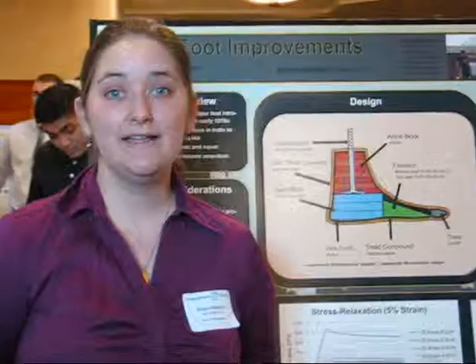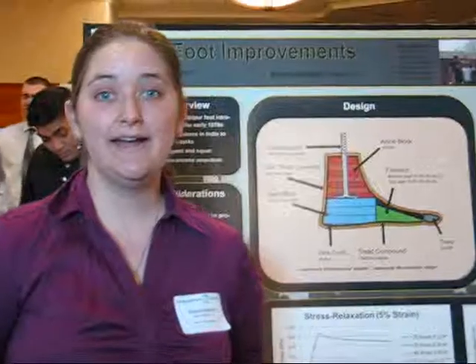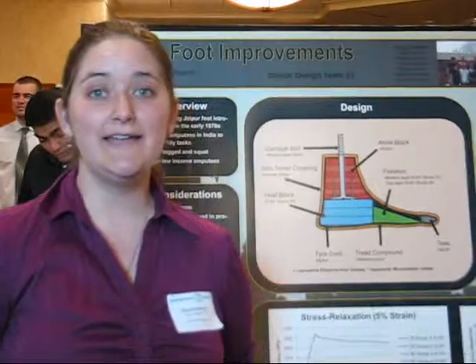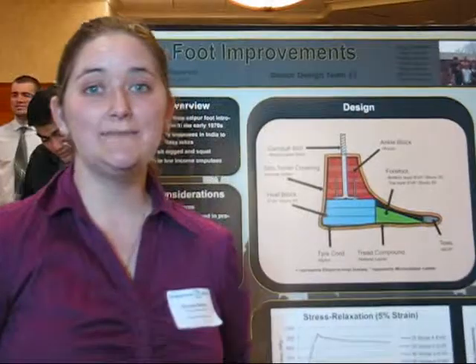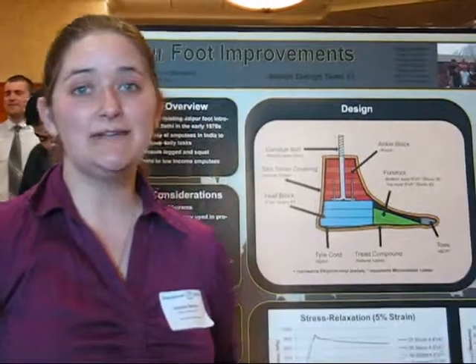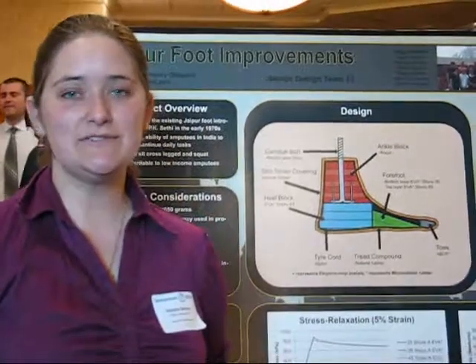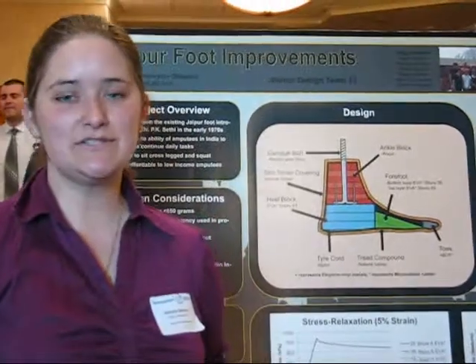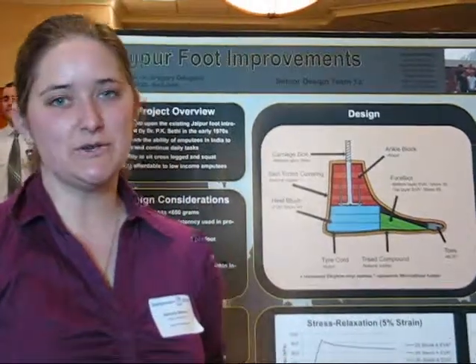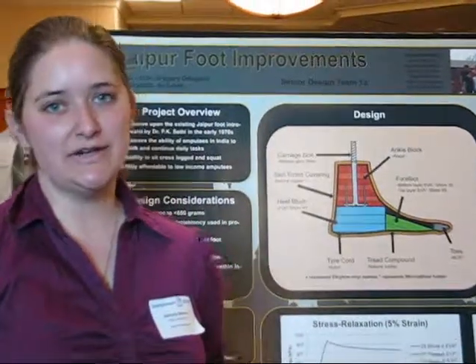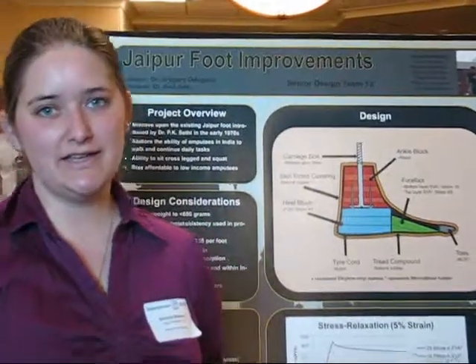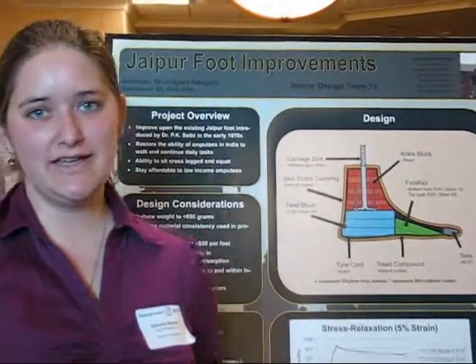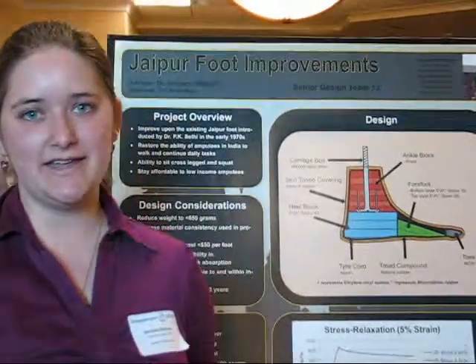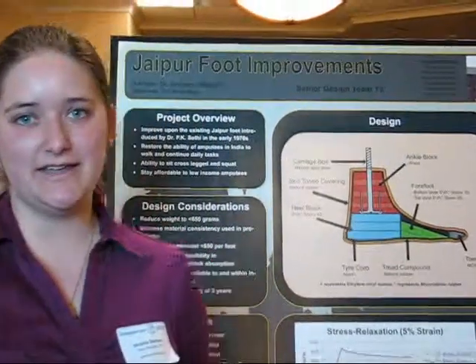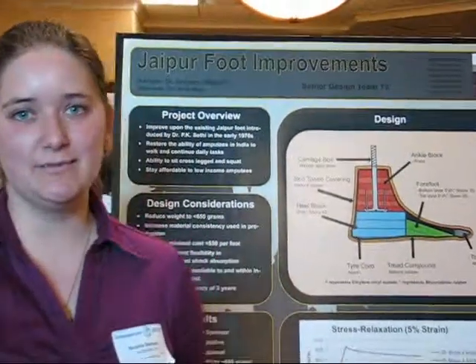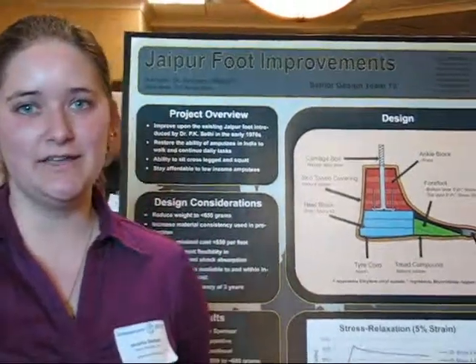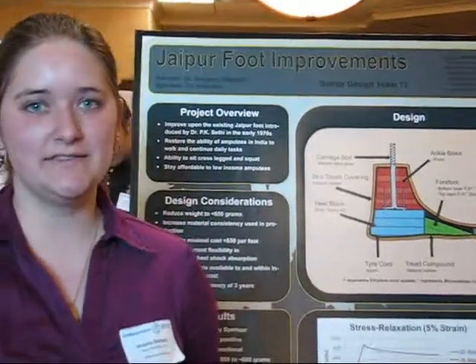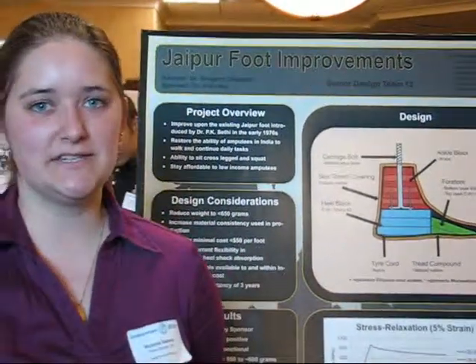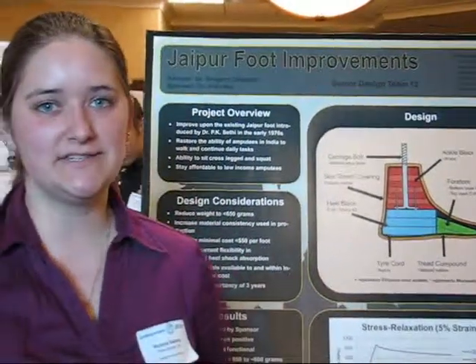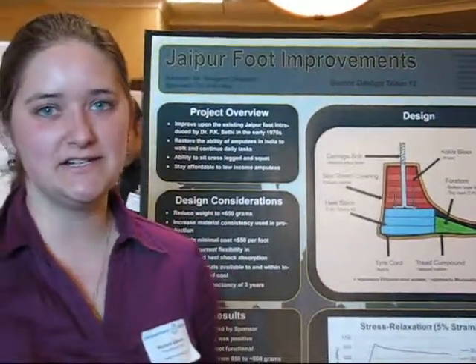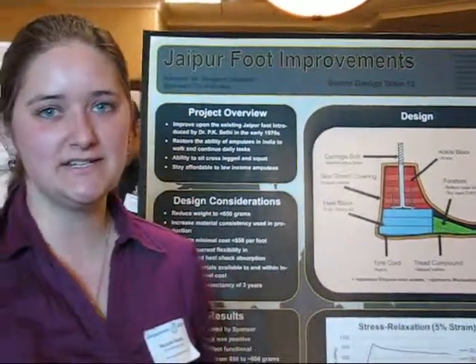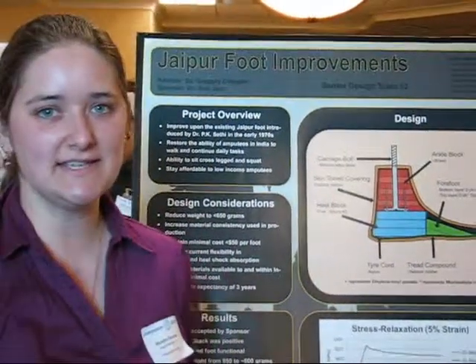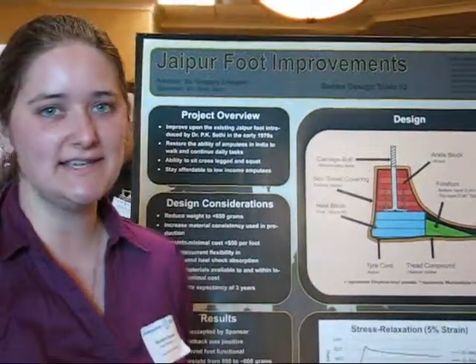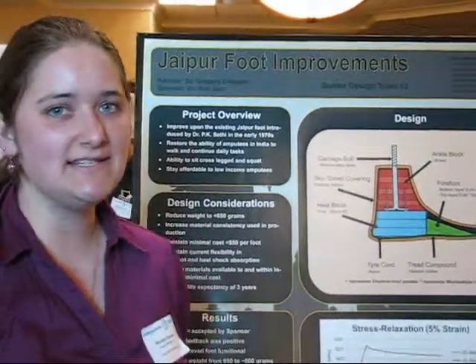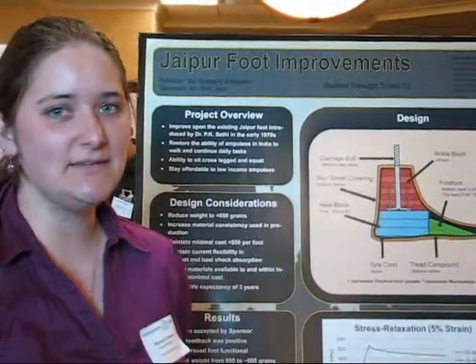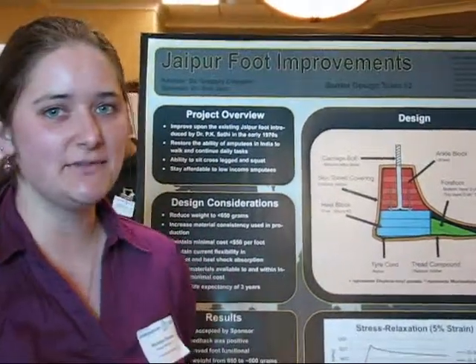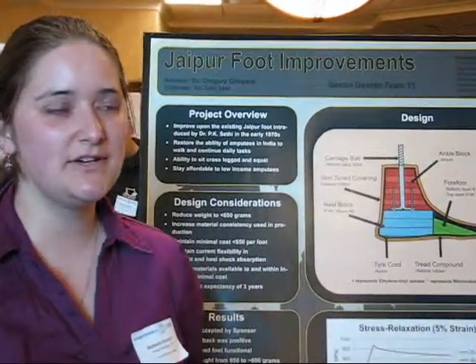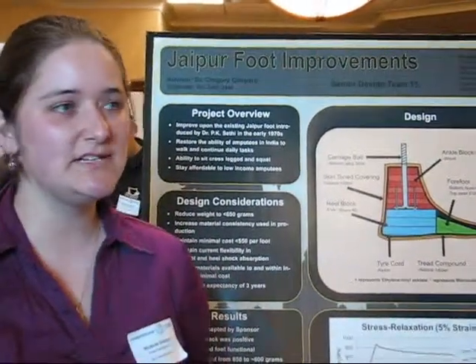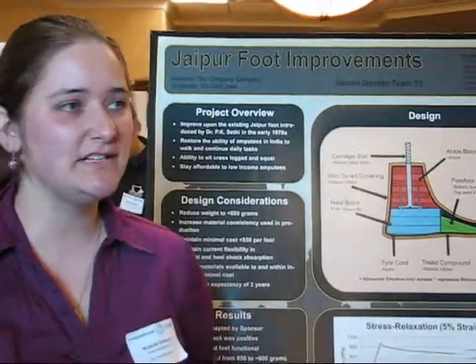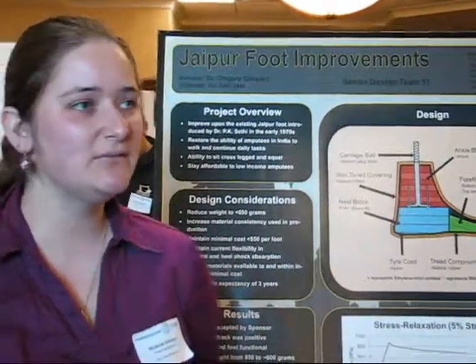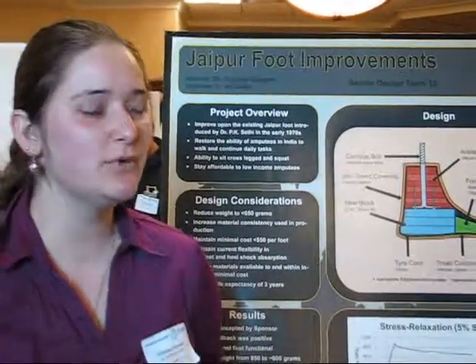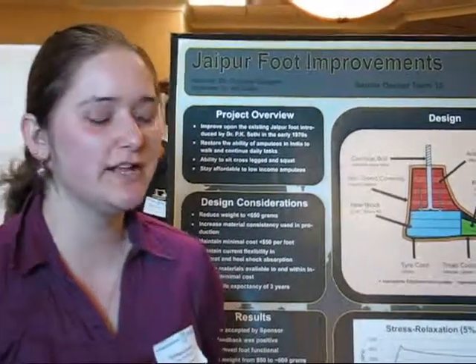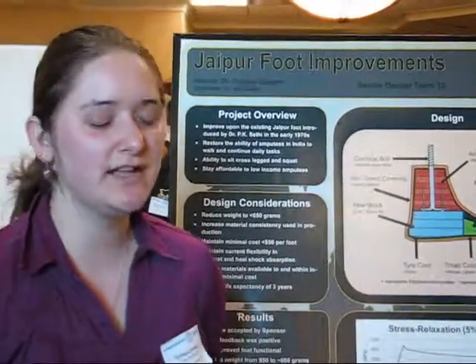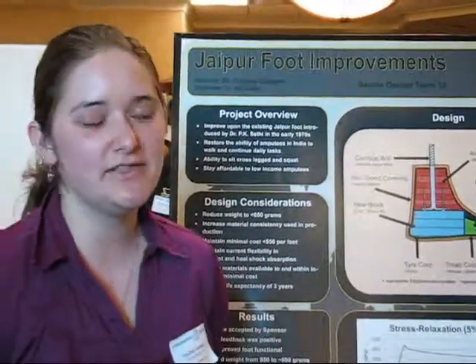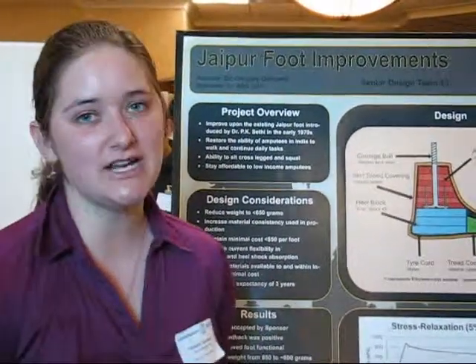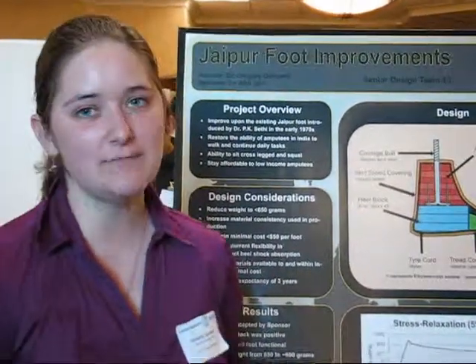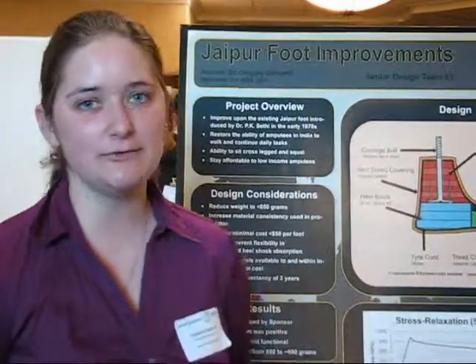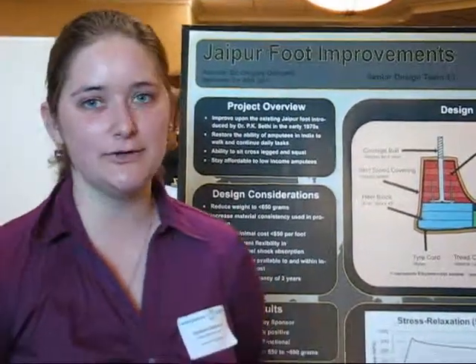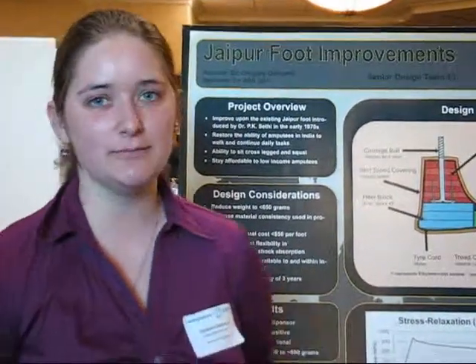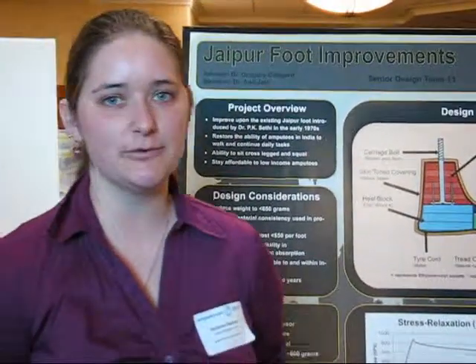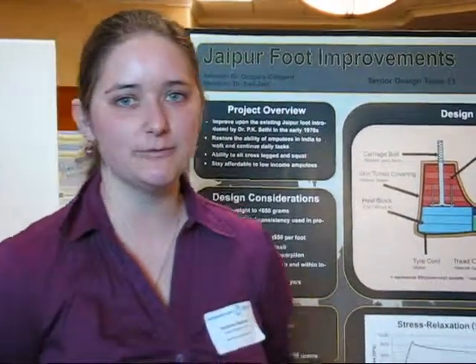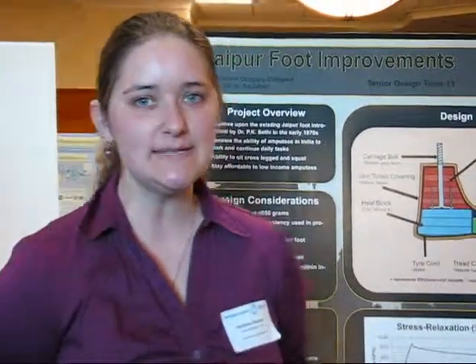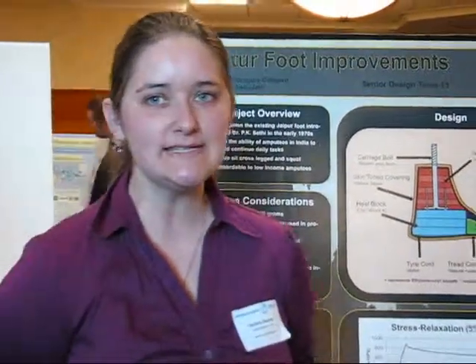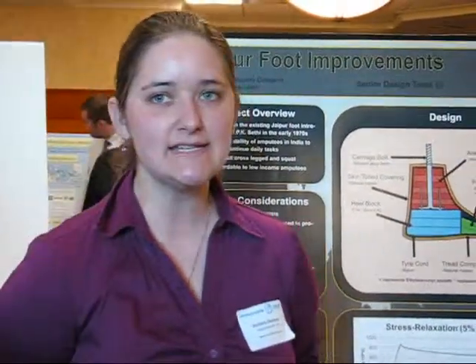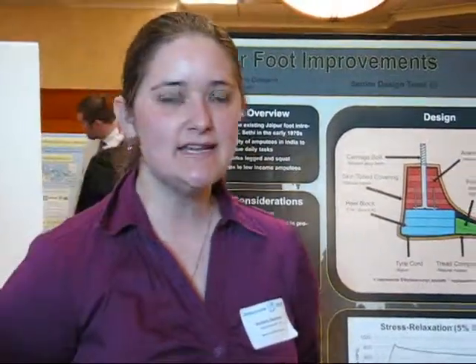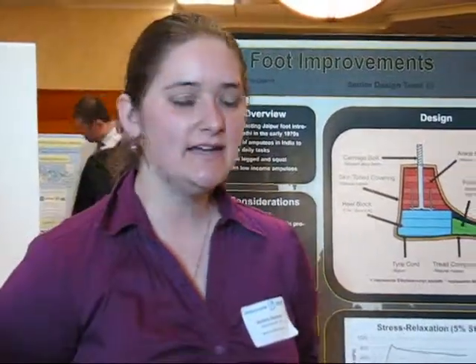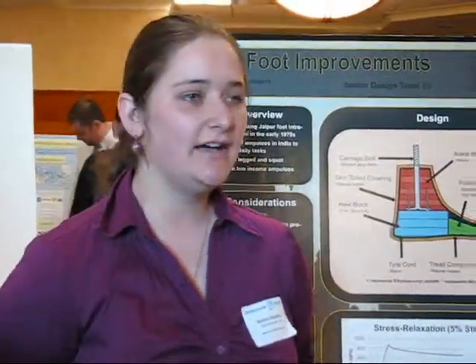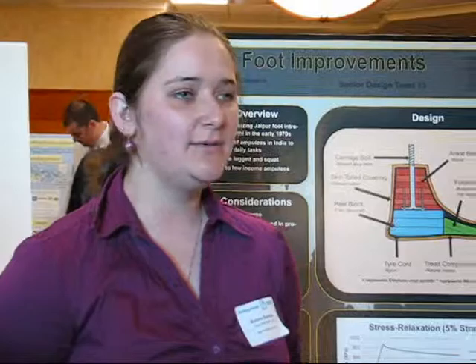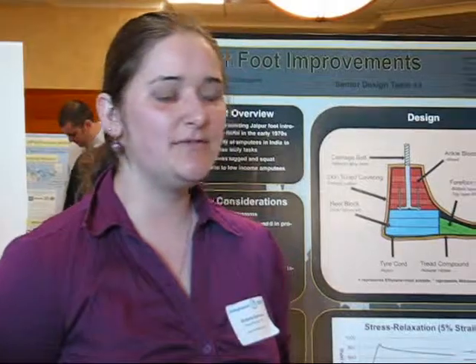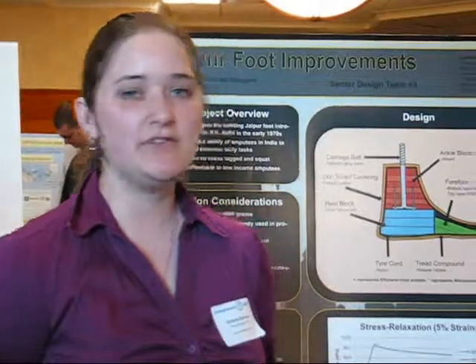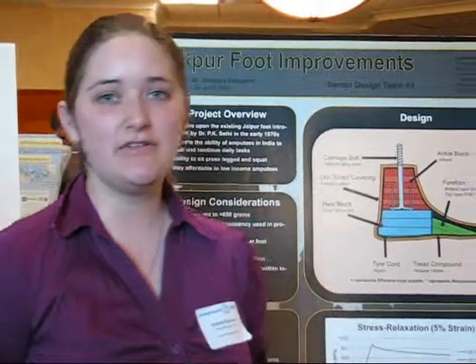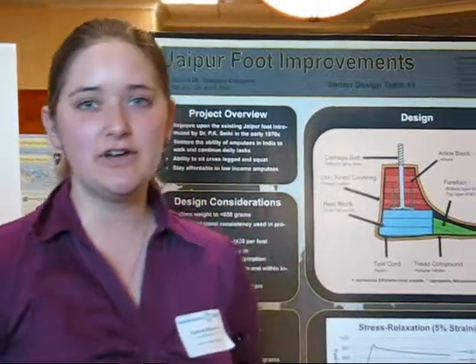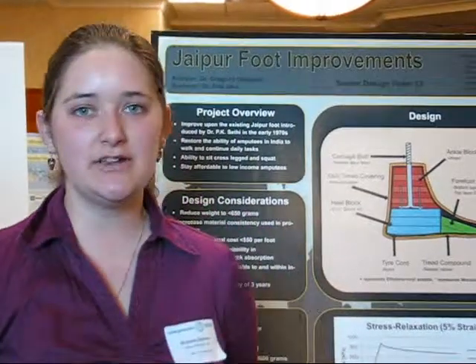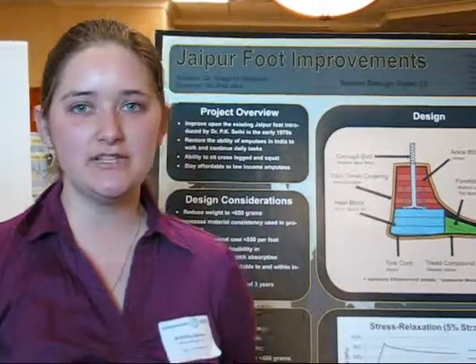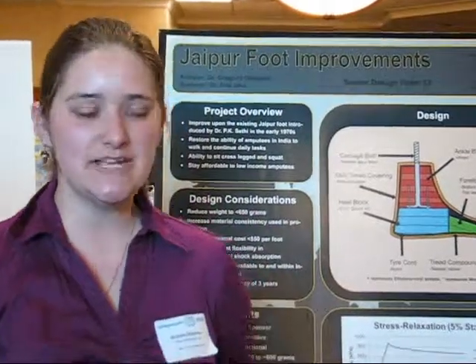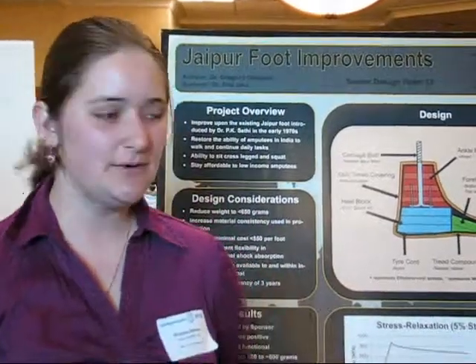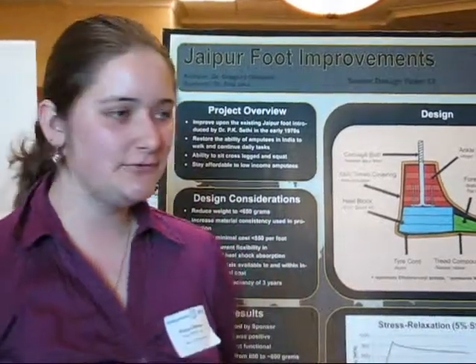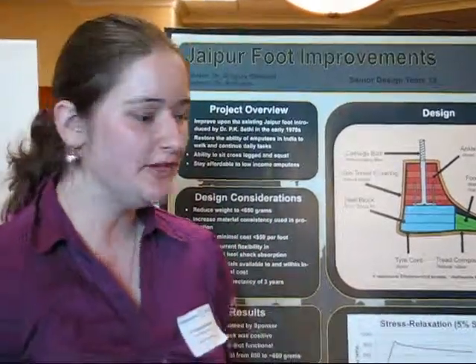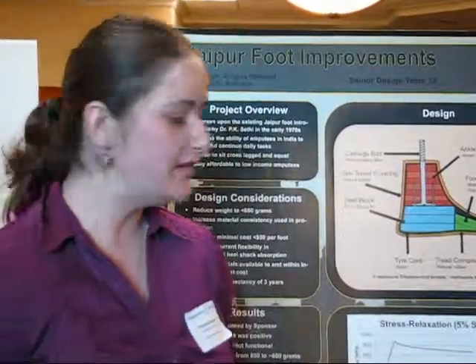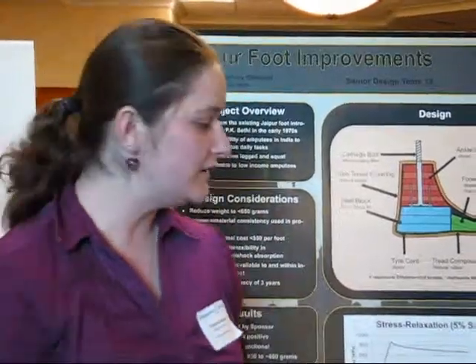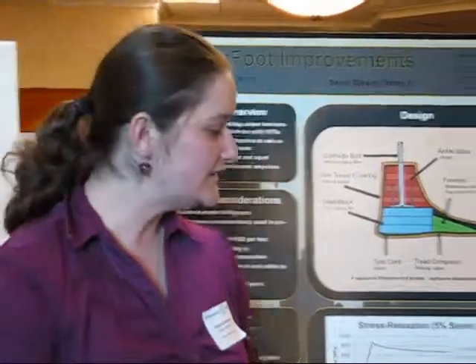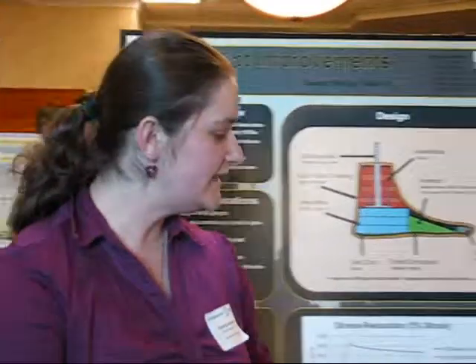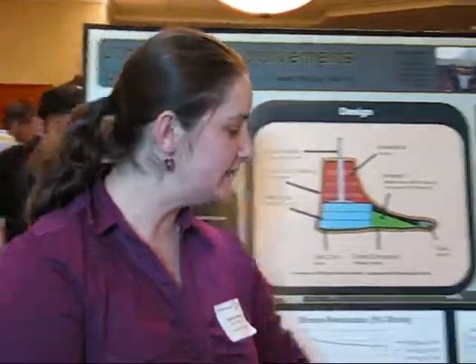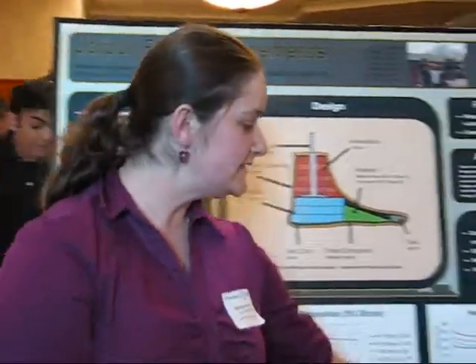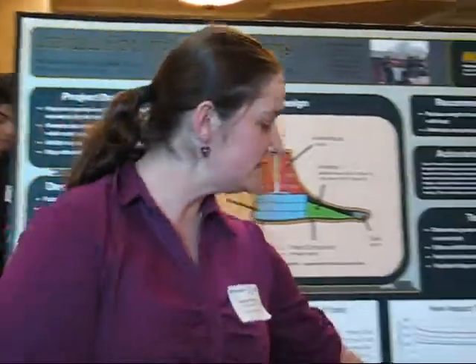Hi, my name is Victoria and I'm with Senior Design Team 13 working on the Giant Birth Foot Improvements. If you've never heard of the Giant Birth Foot, it looks like this.